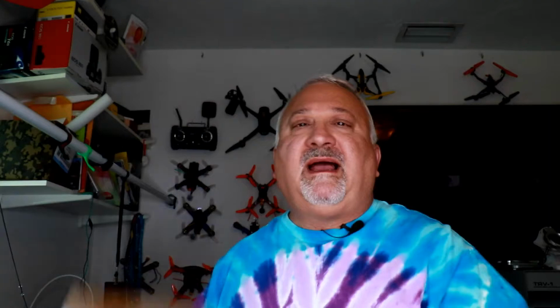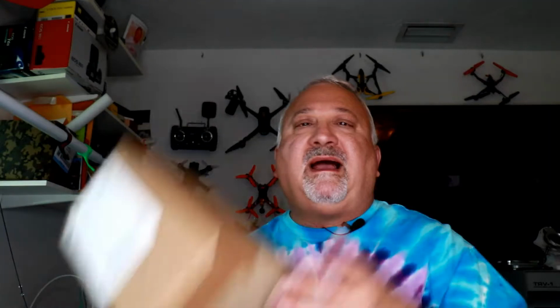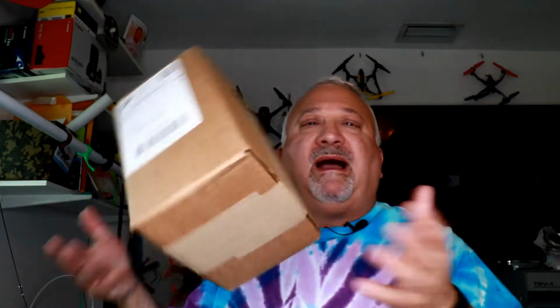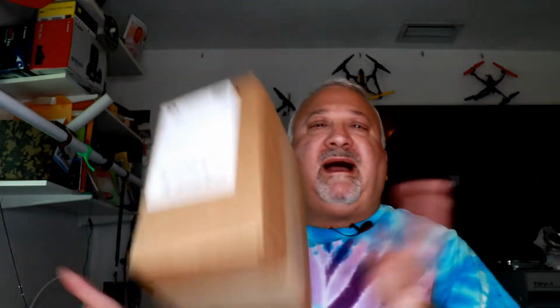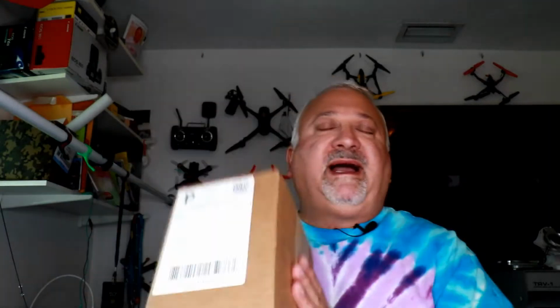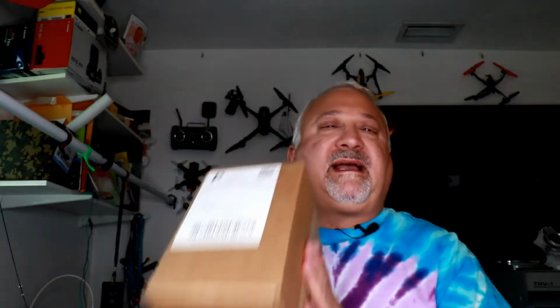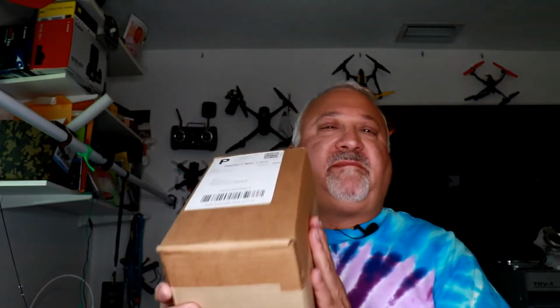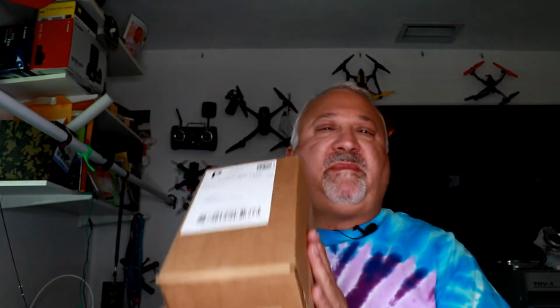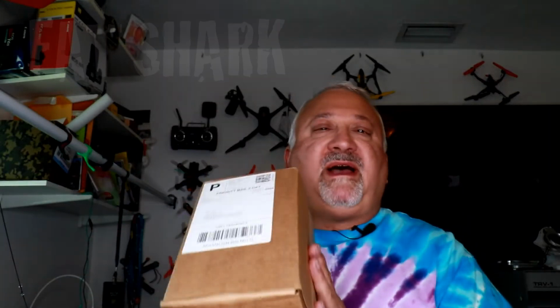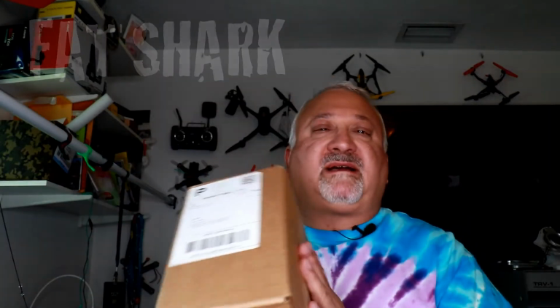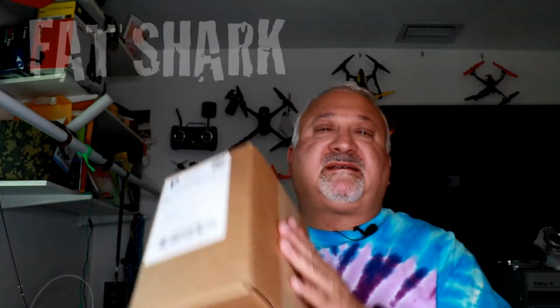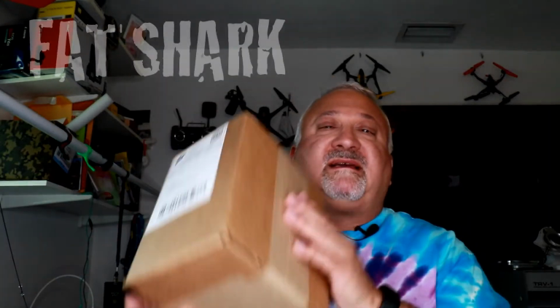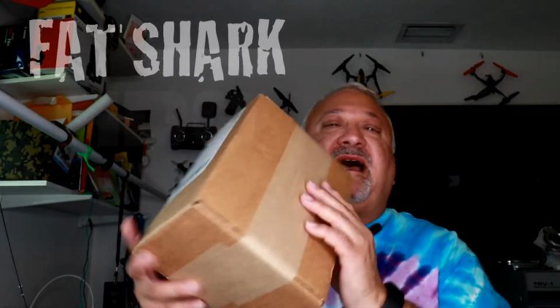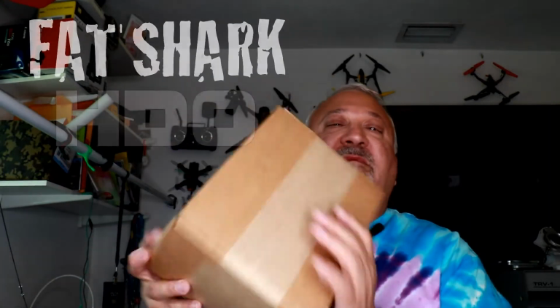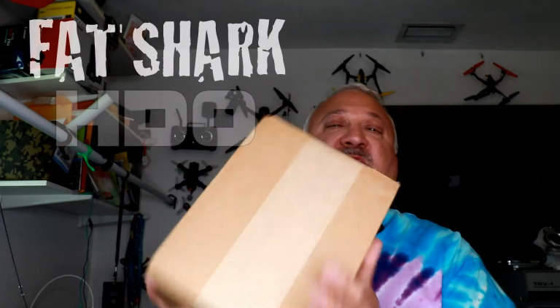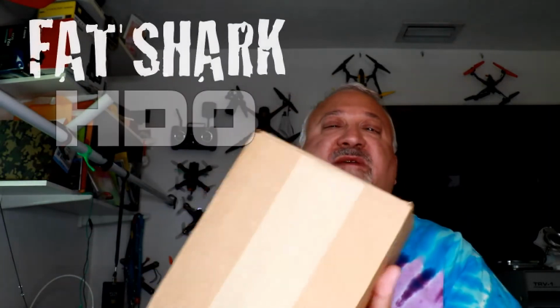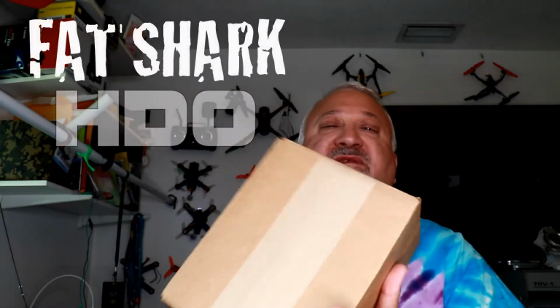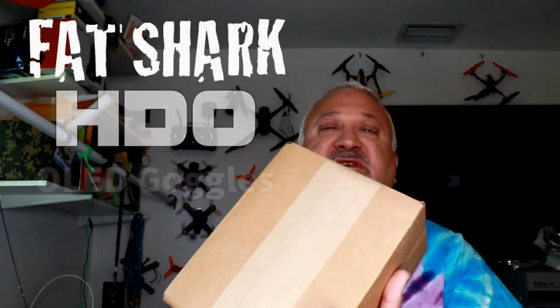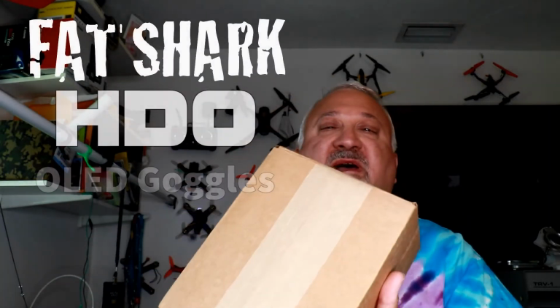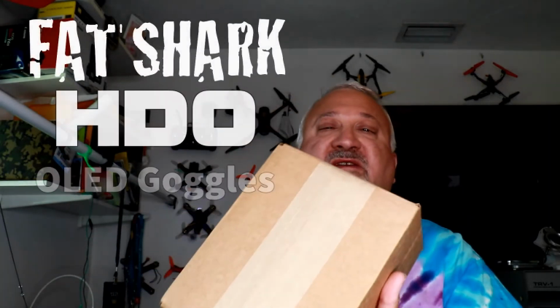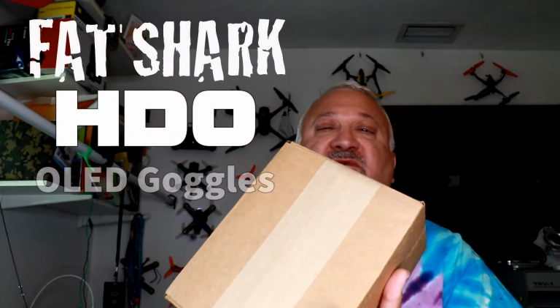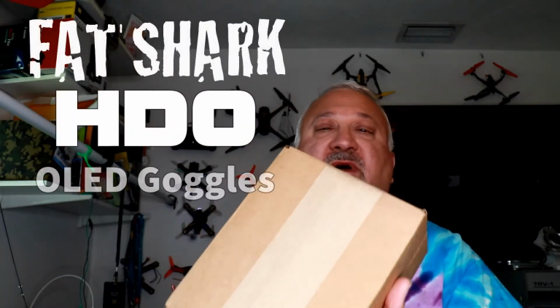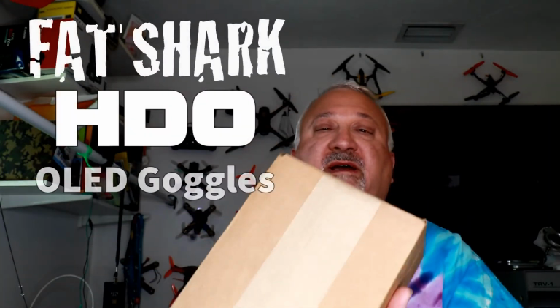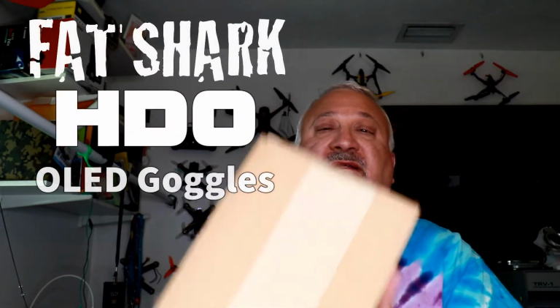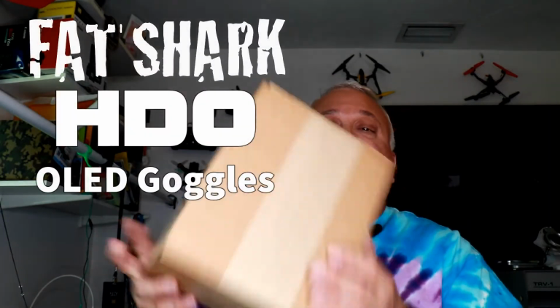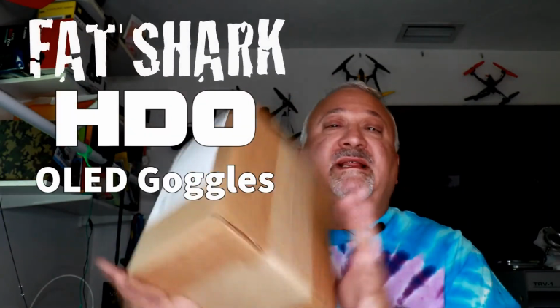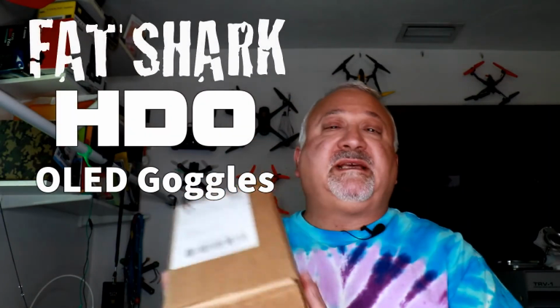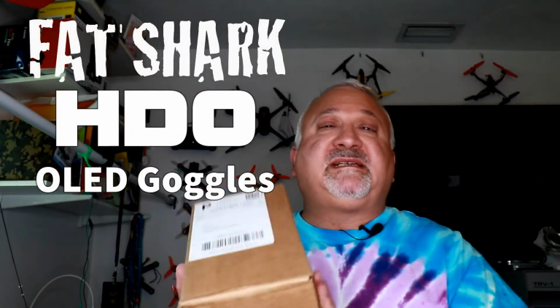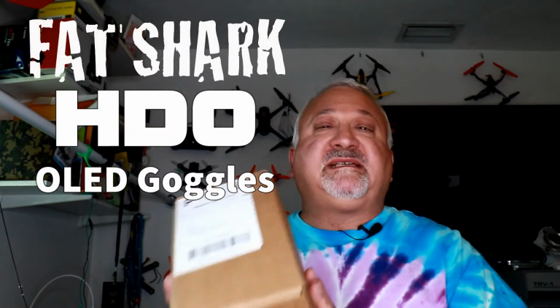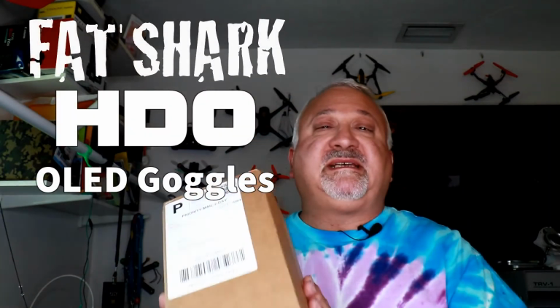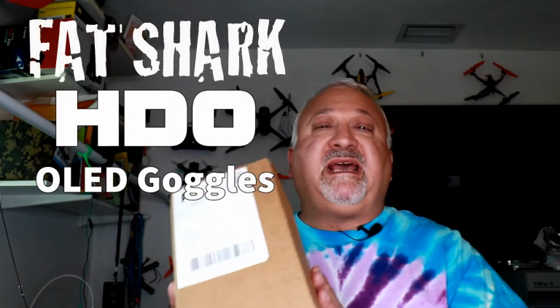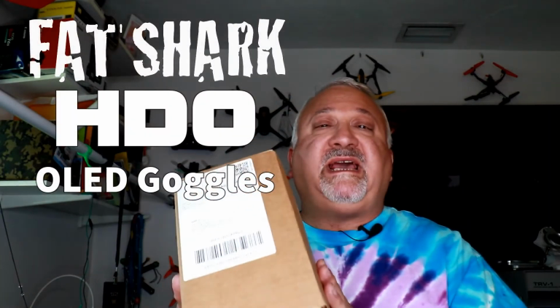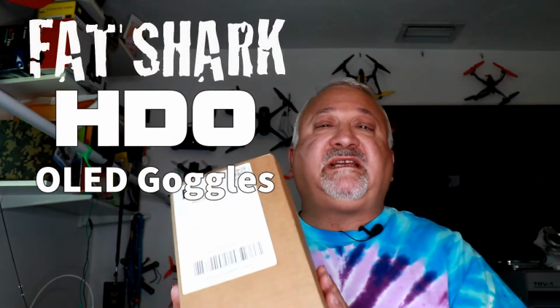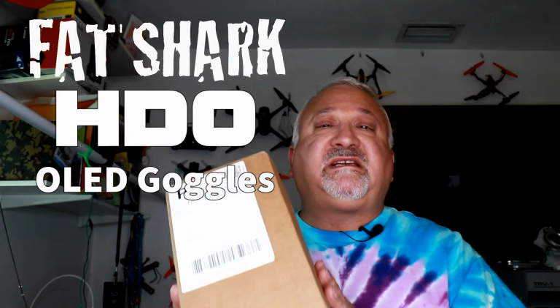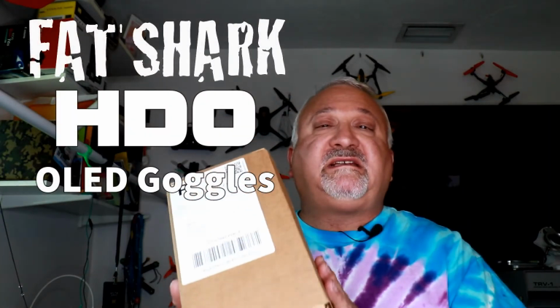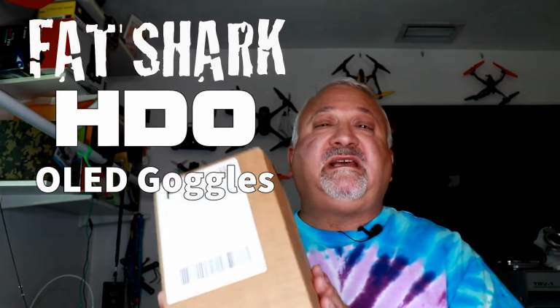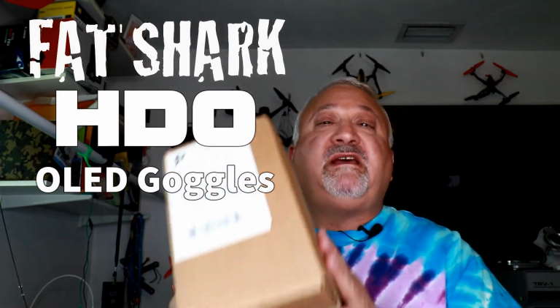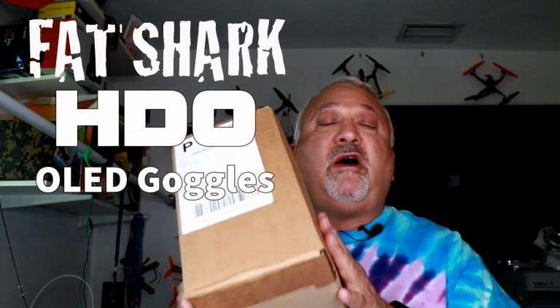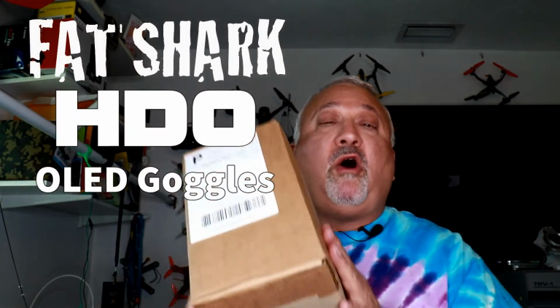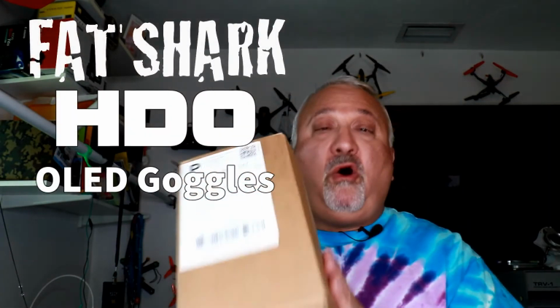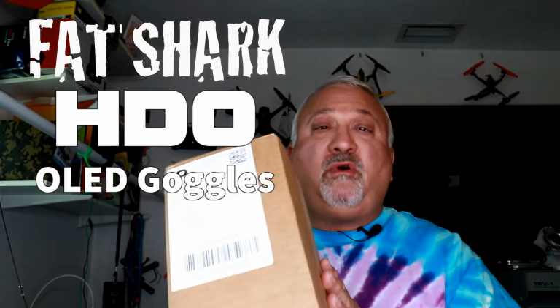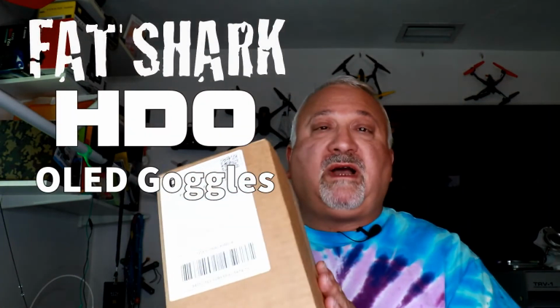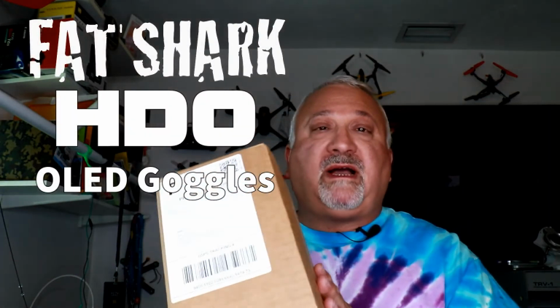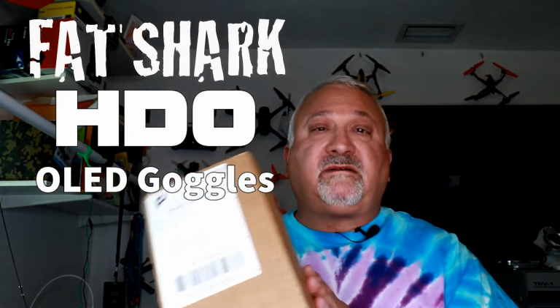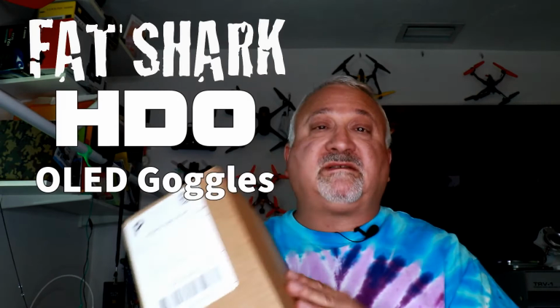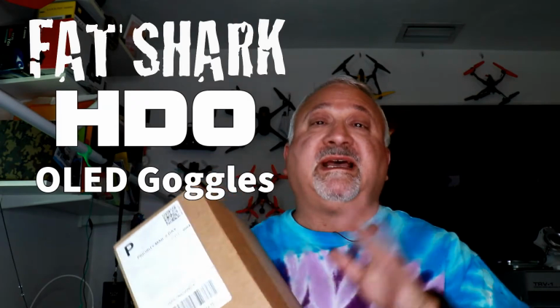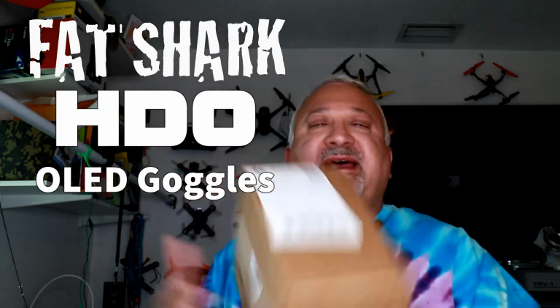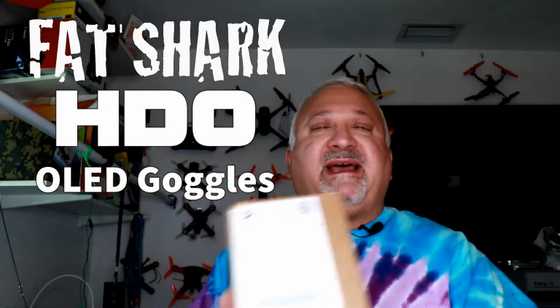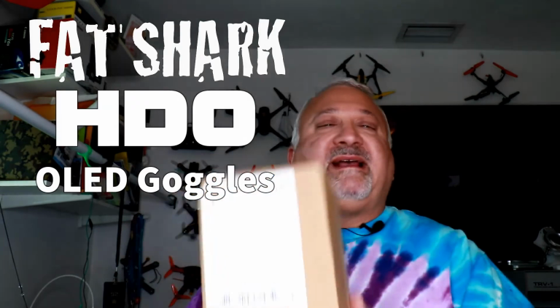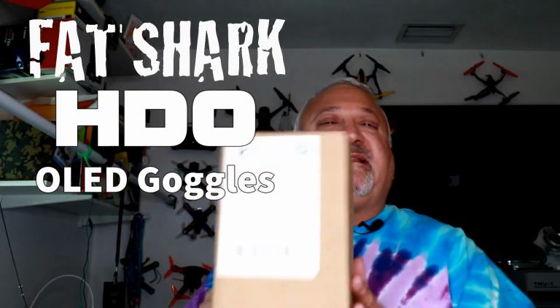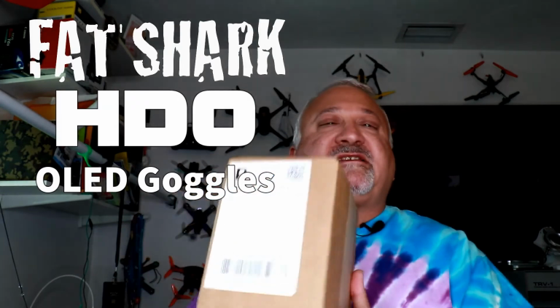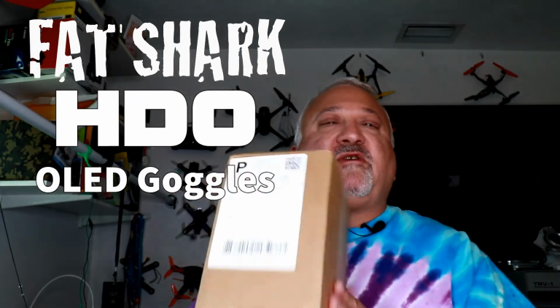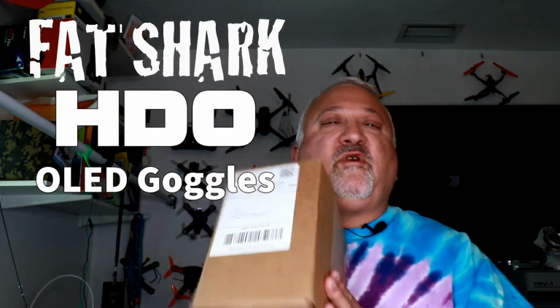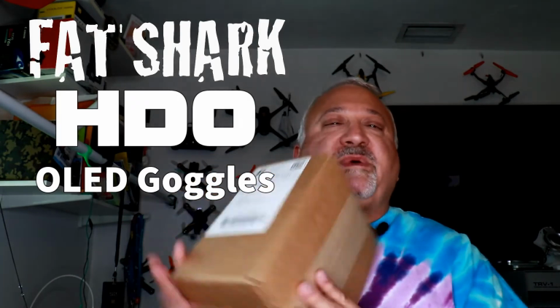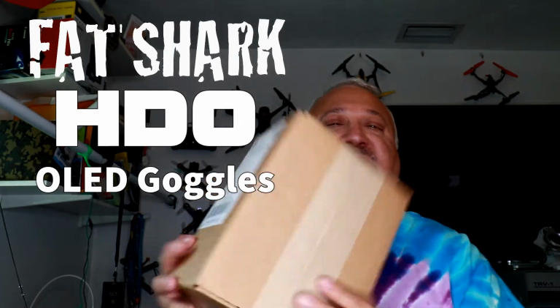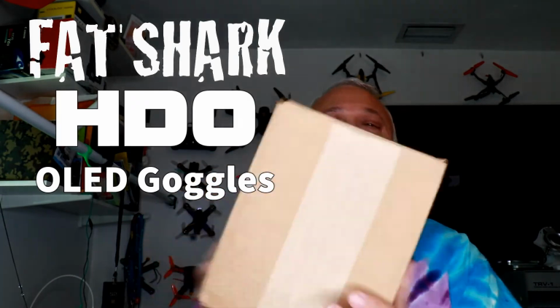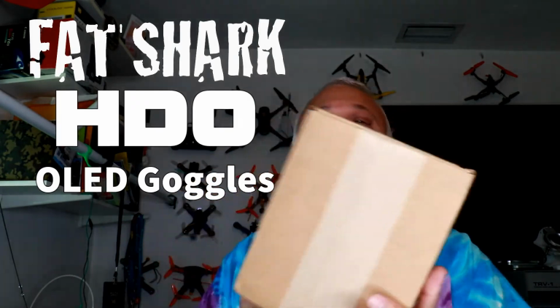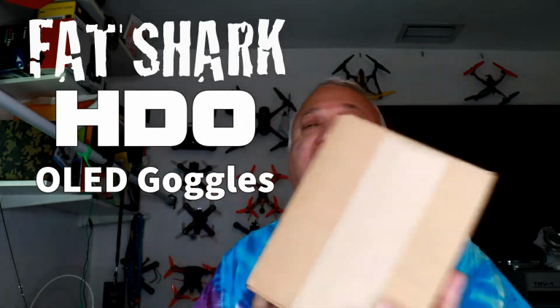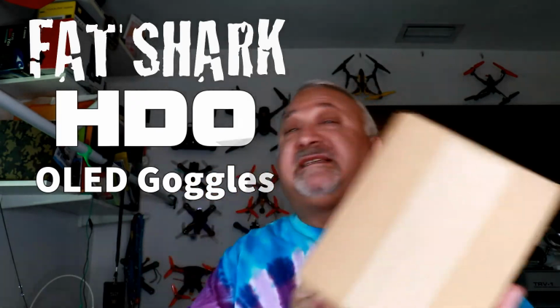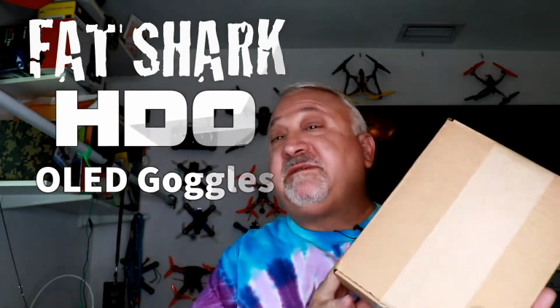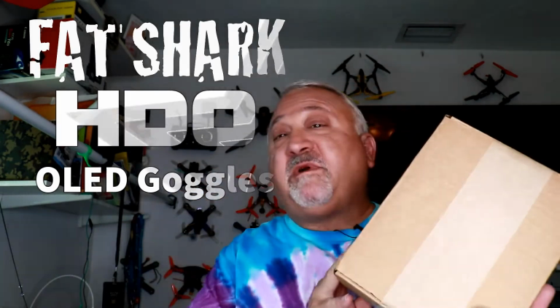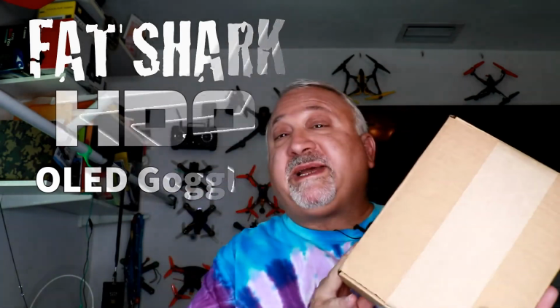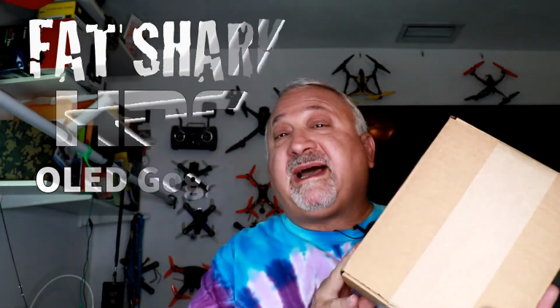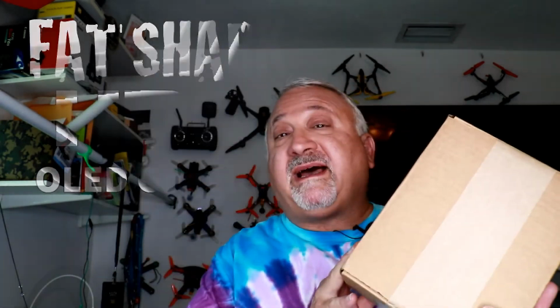I got my box. I've been waiting for this box for a while. This is the HDO goggles. Let's go open this up and see what we got.